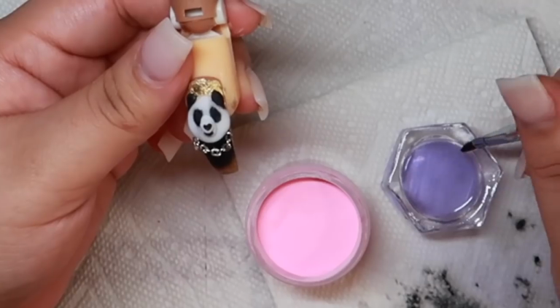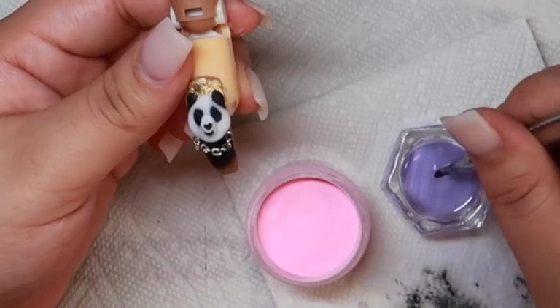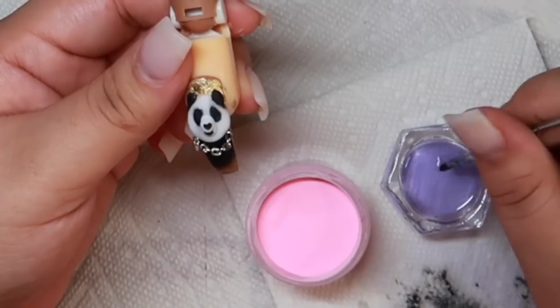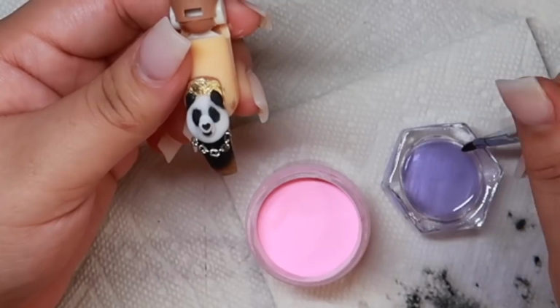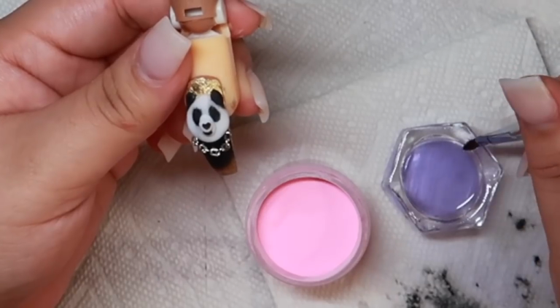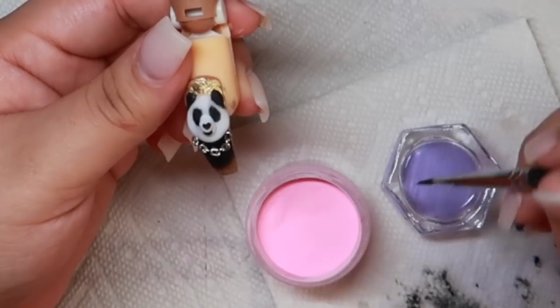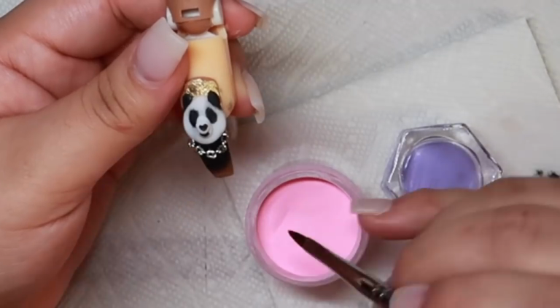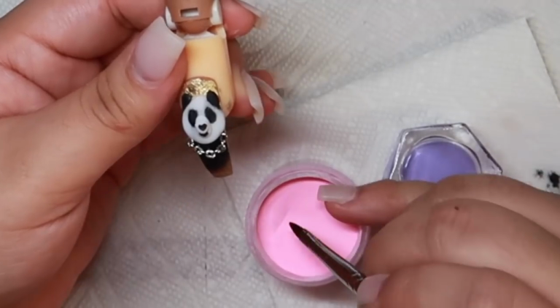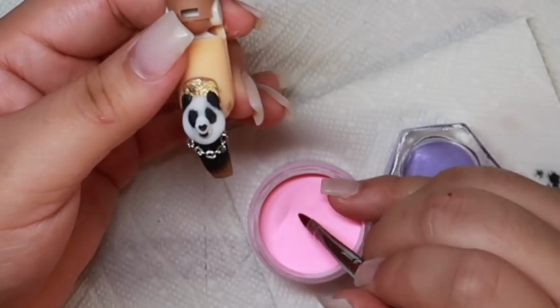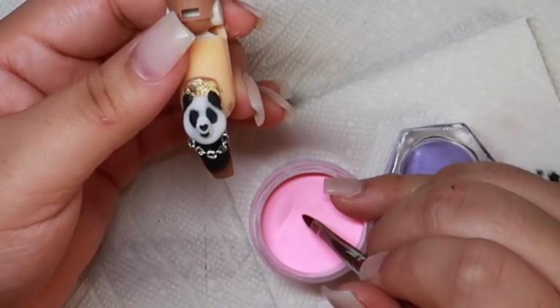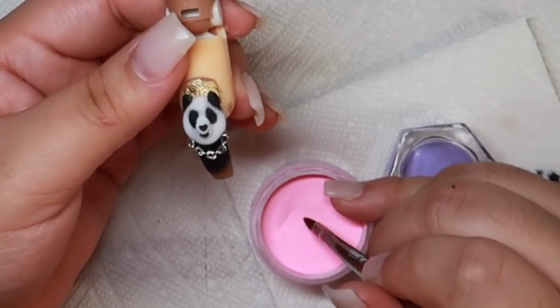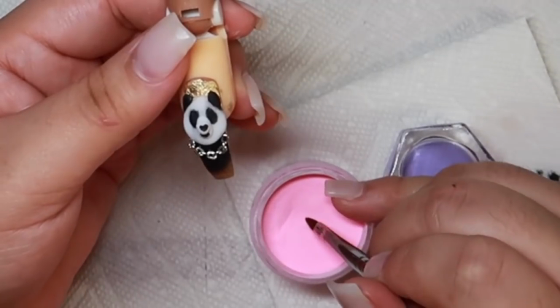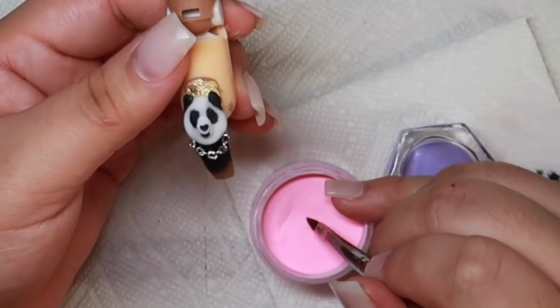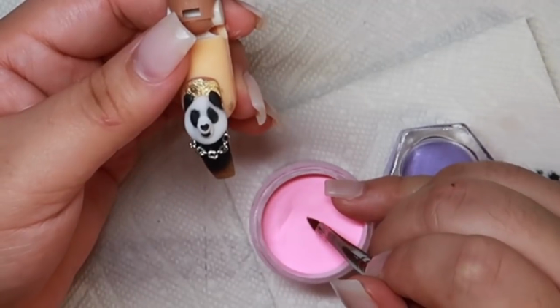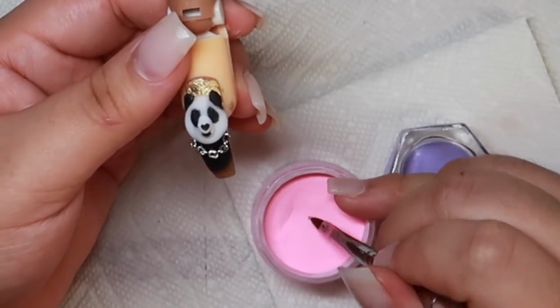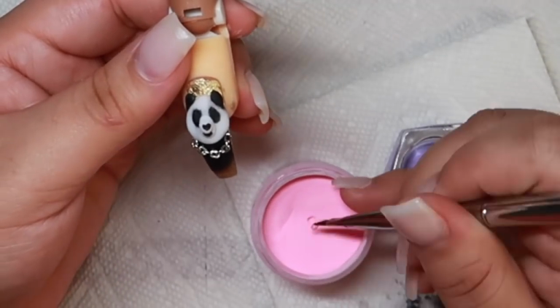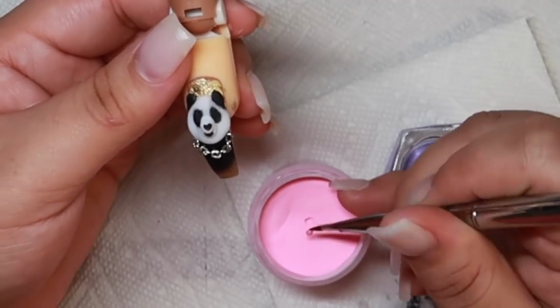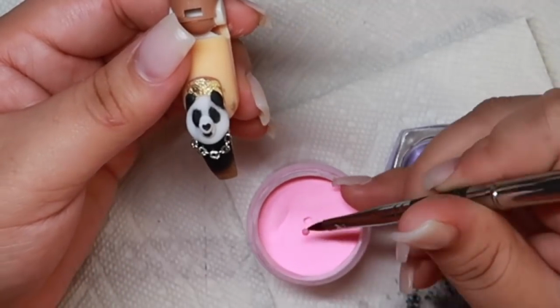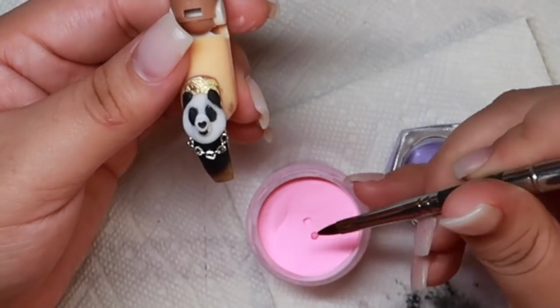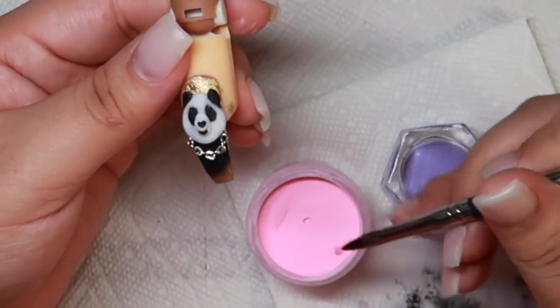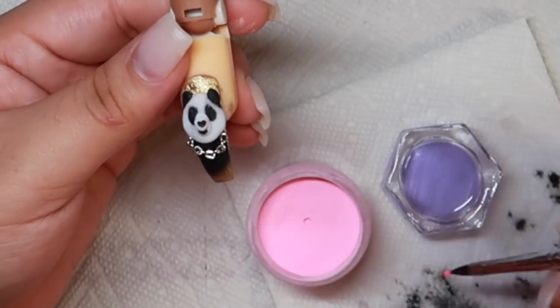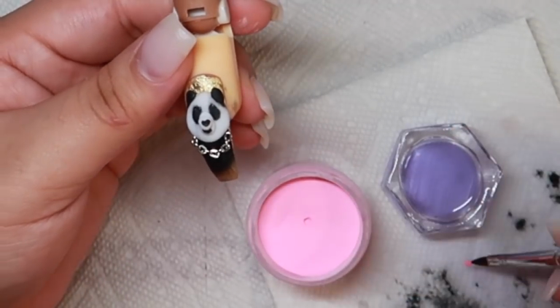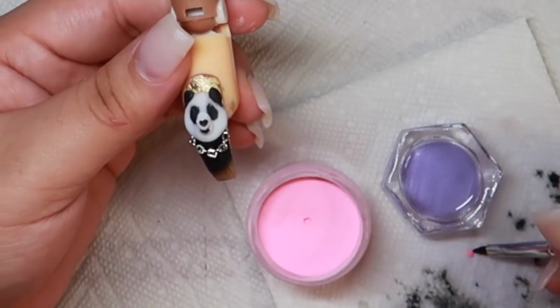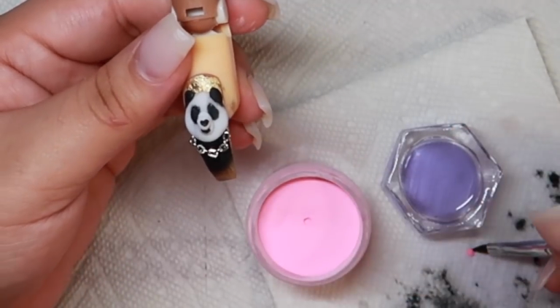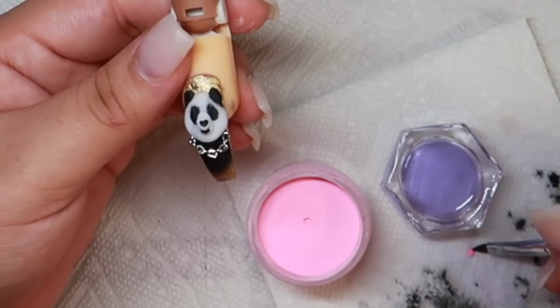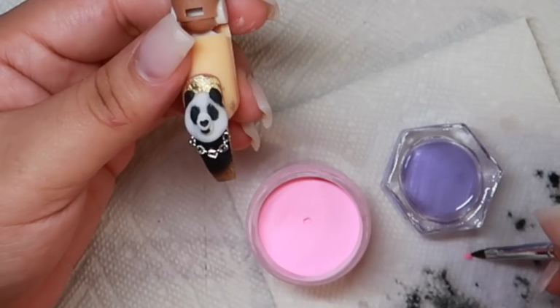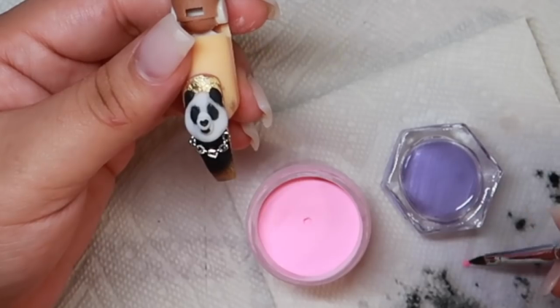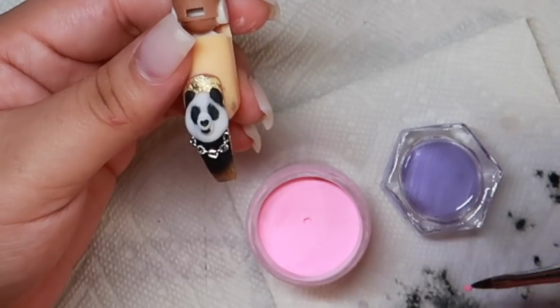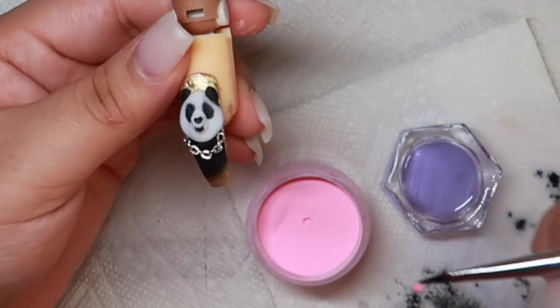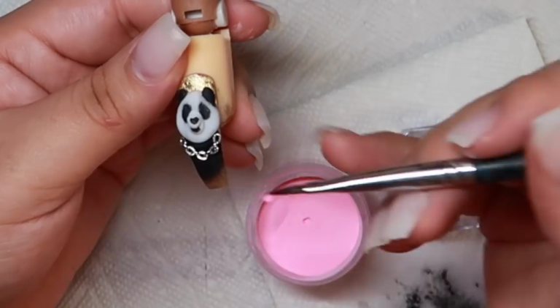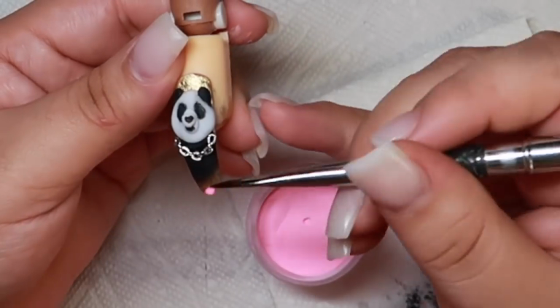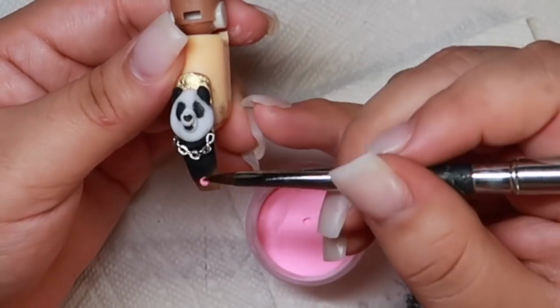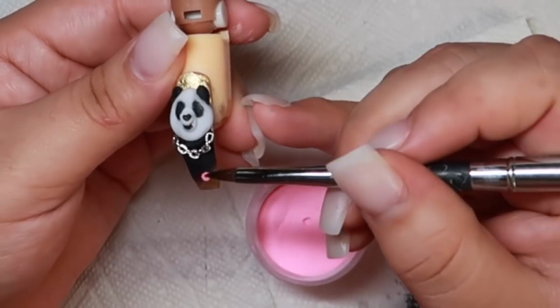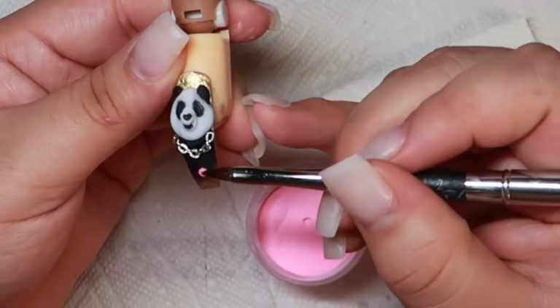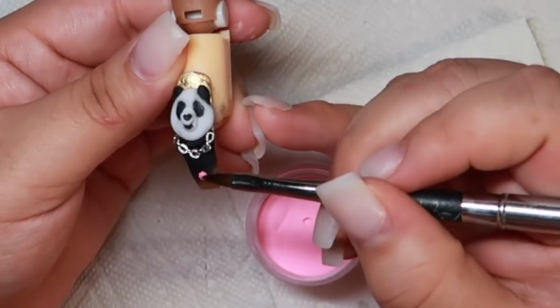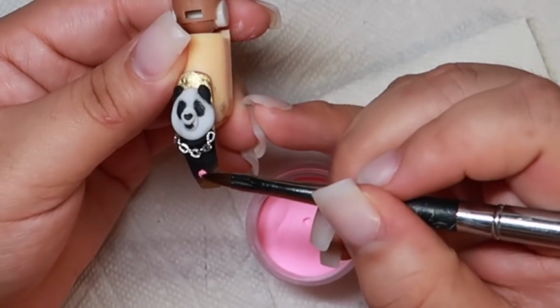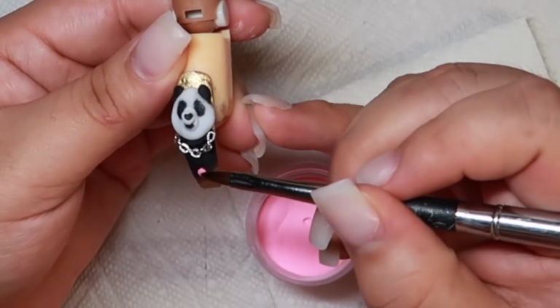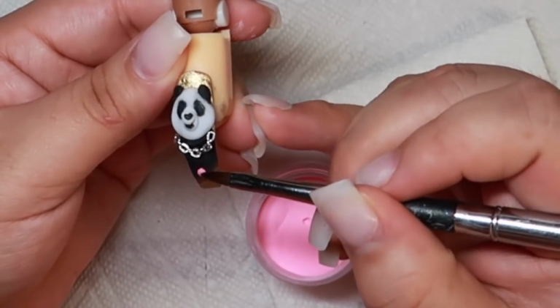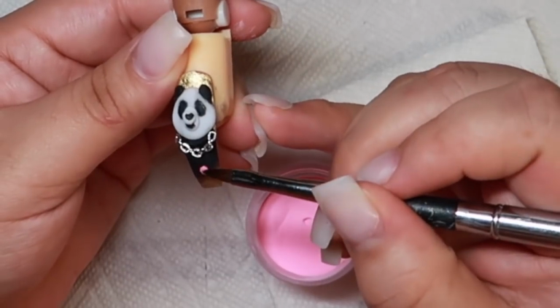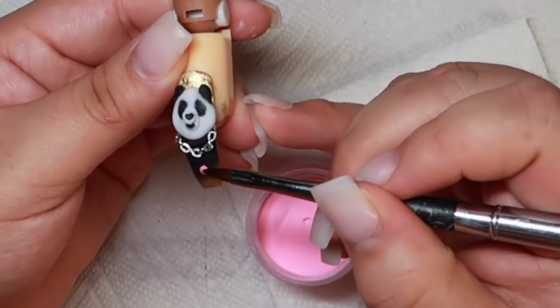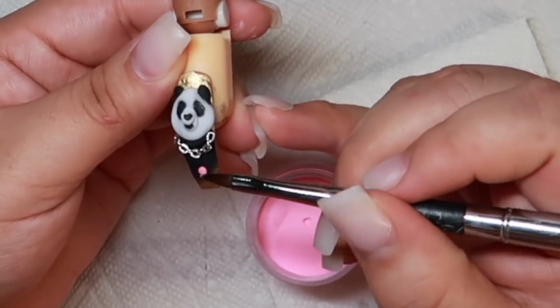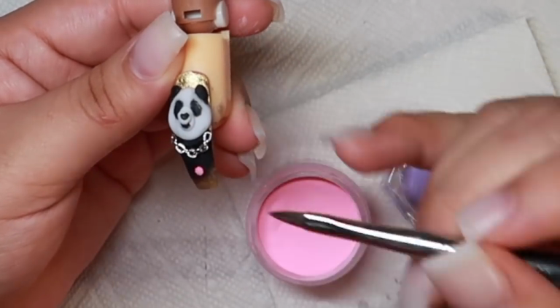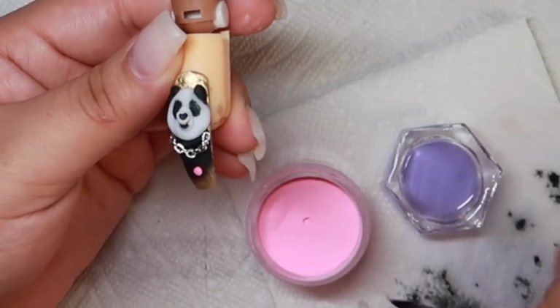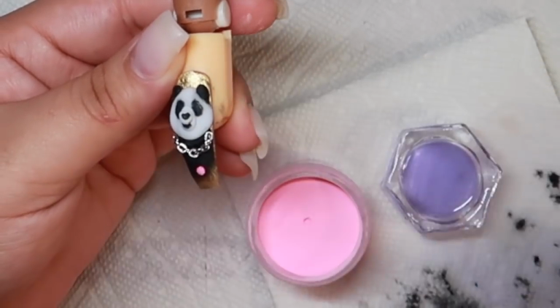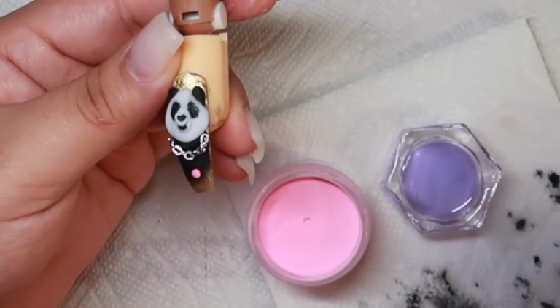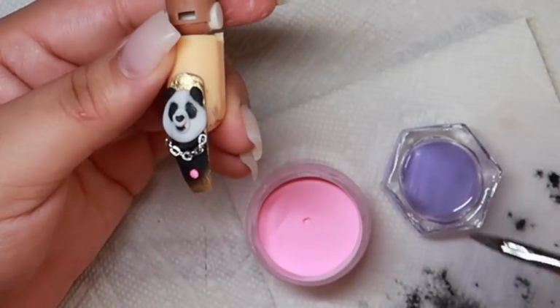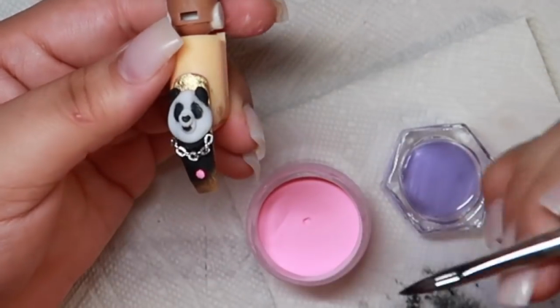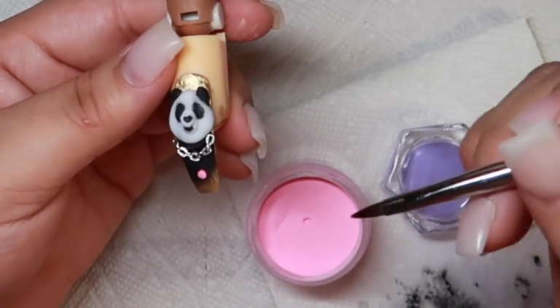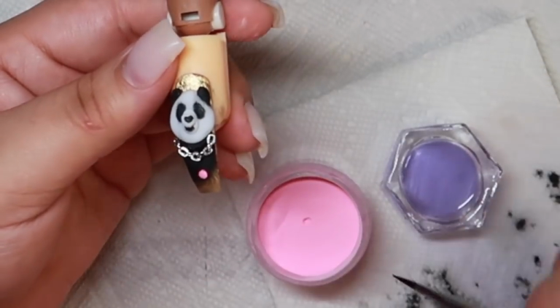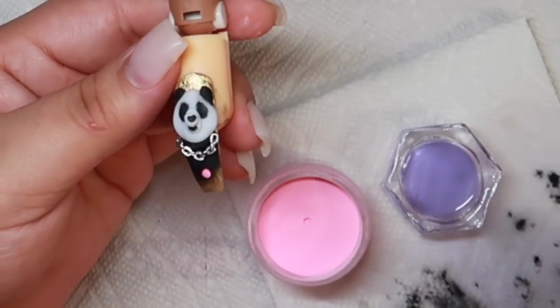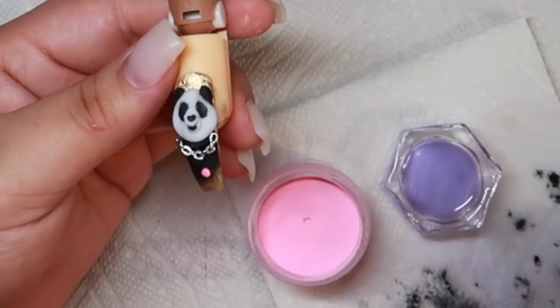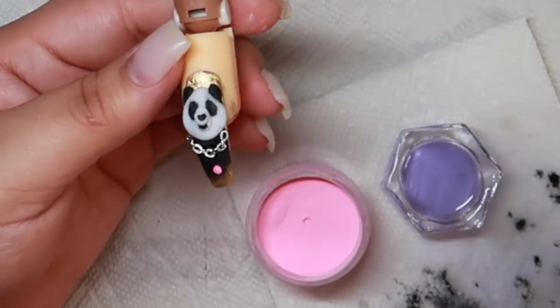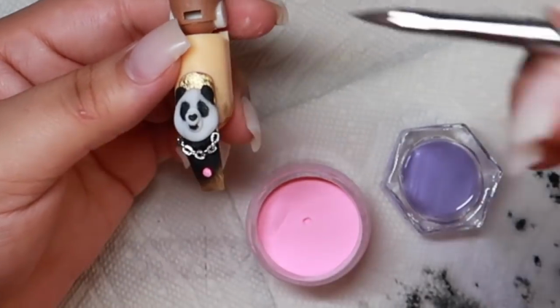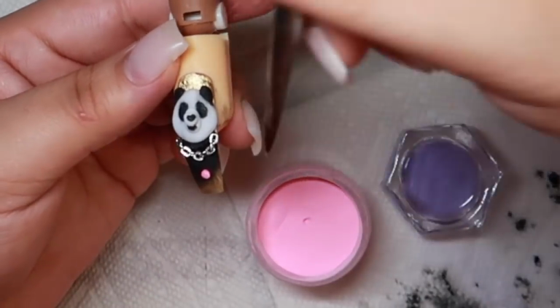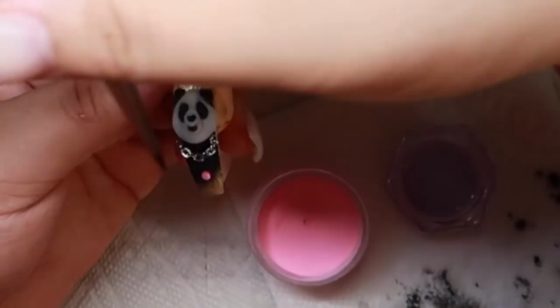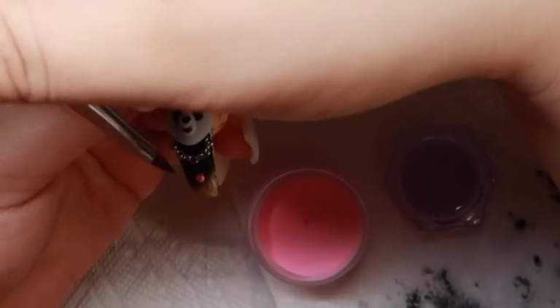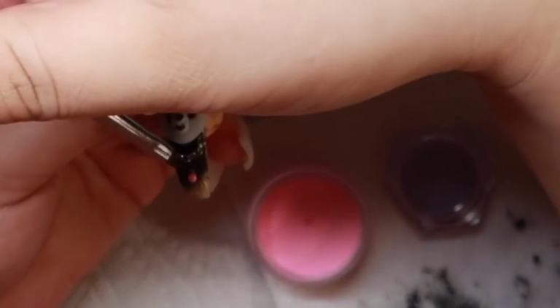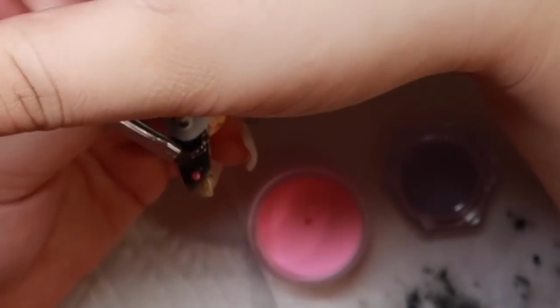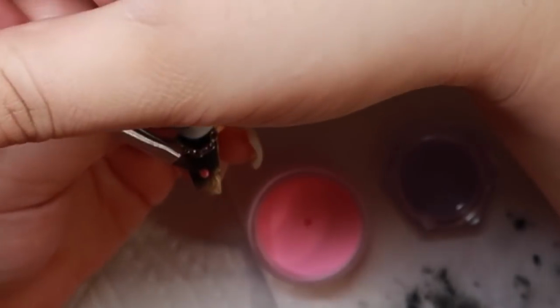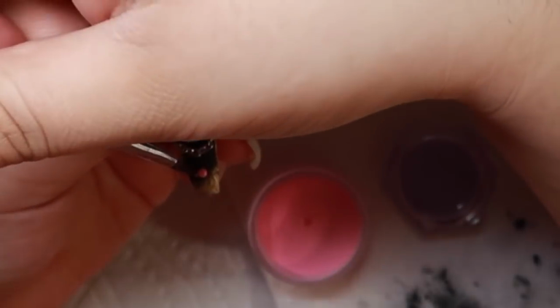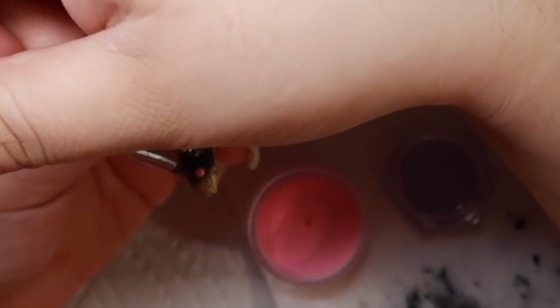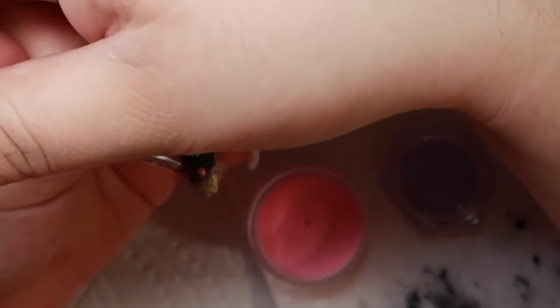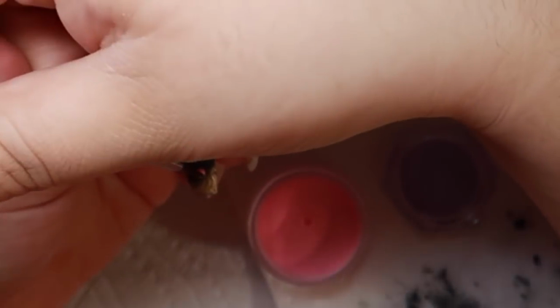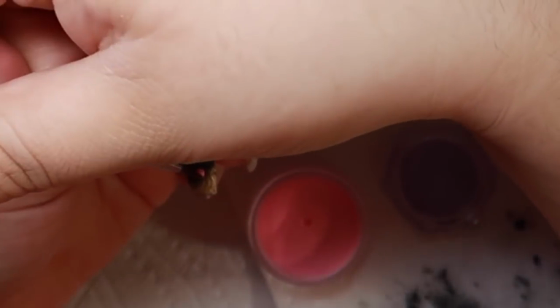I will now be going in with this really pretty pink that I have and I'm going to create 3D flowers.